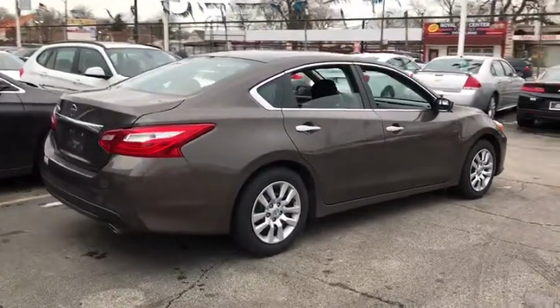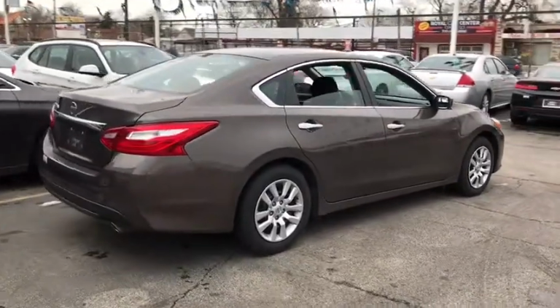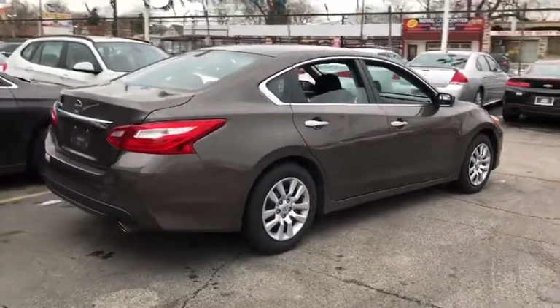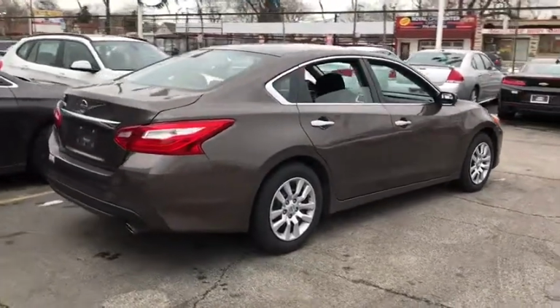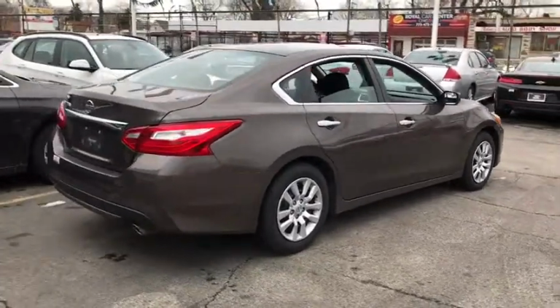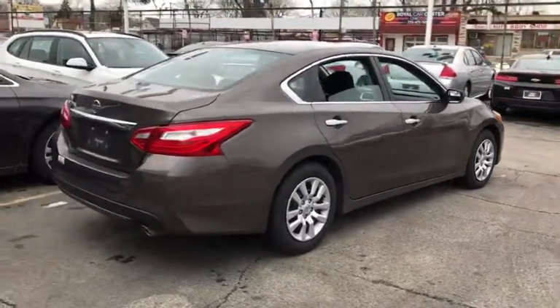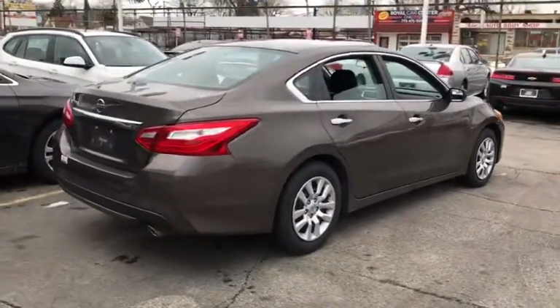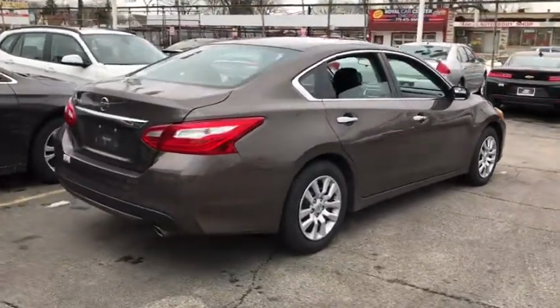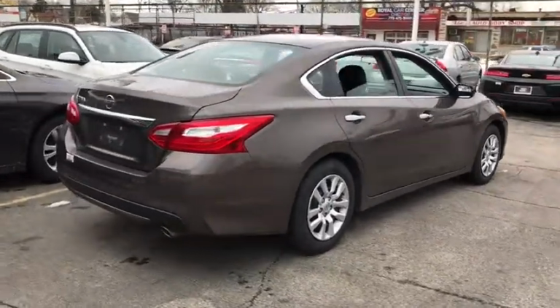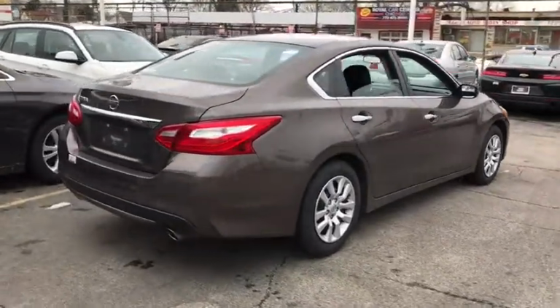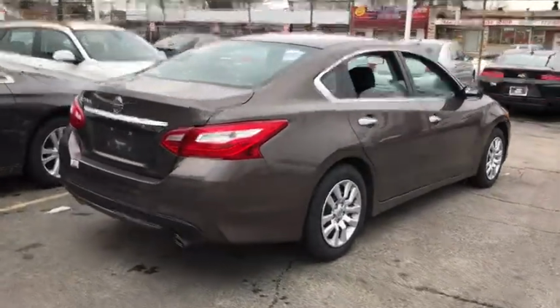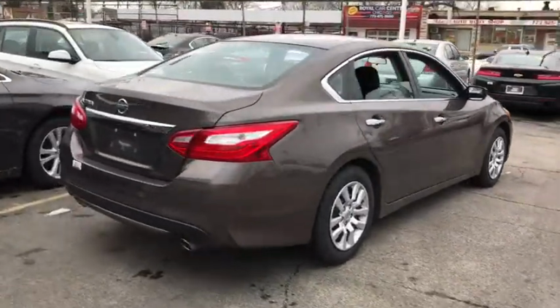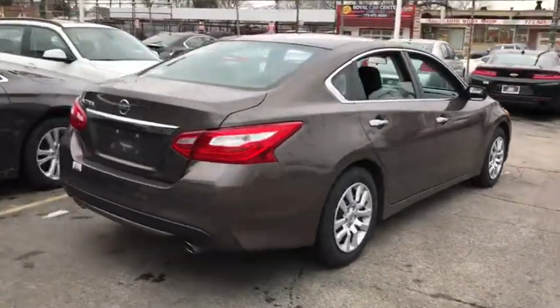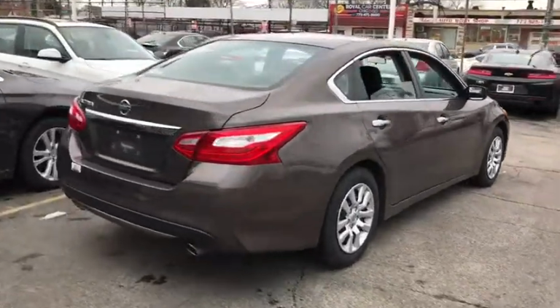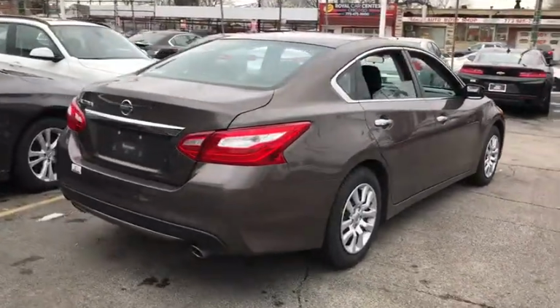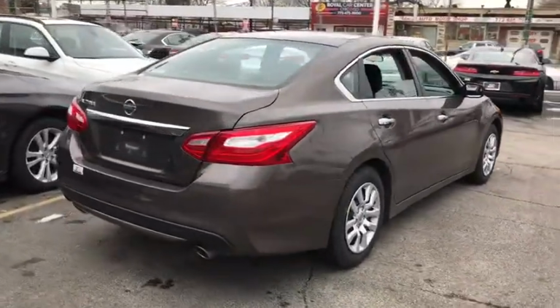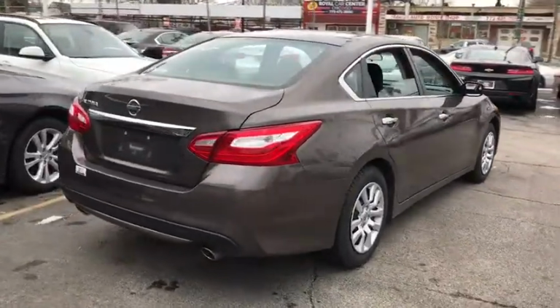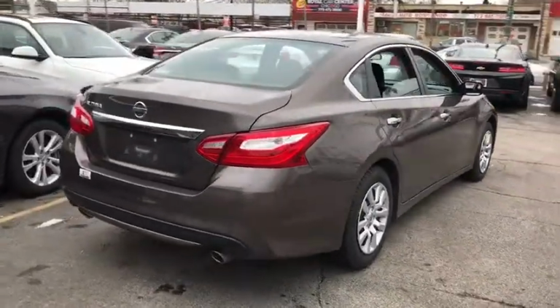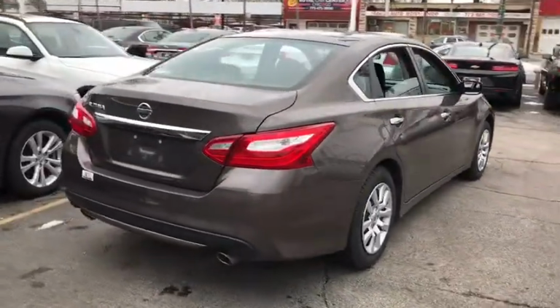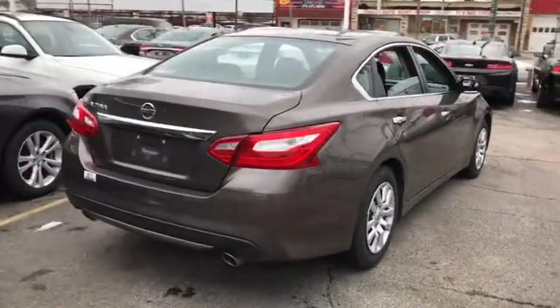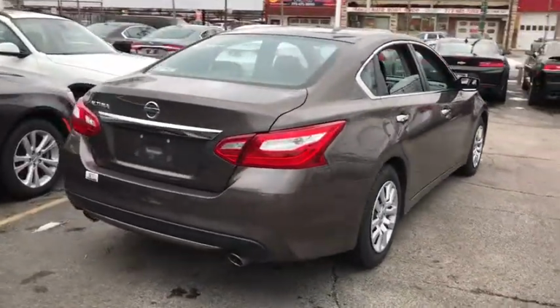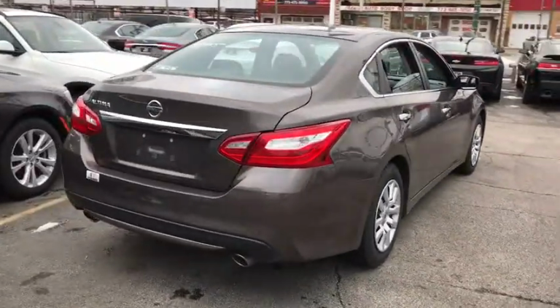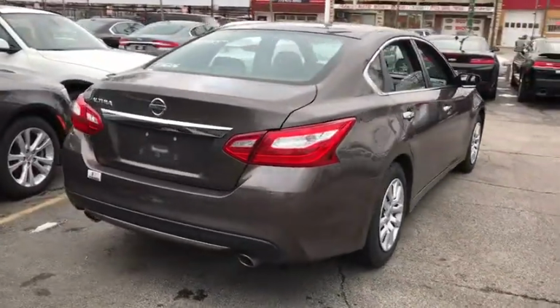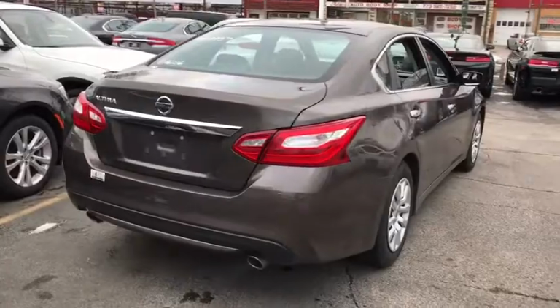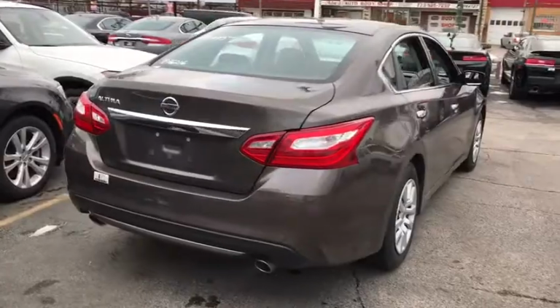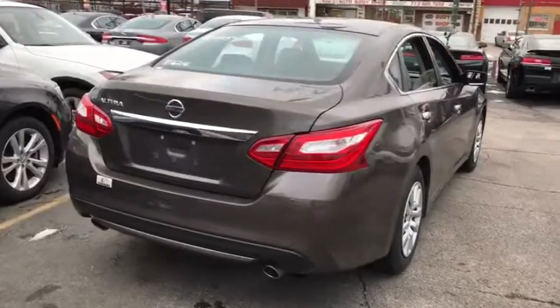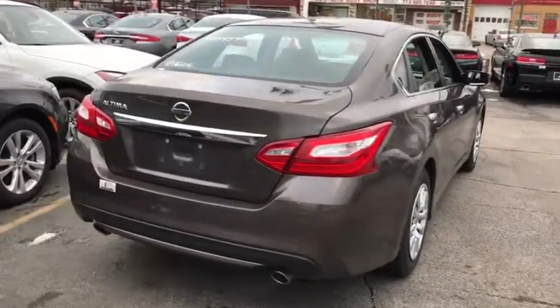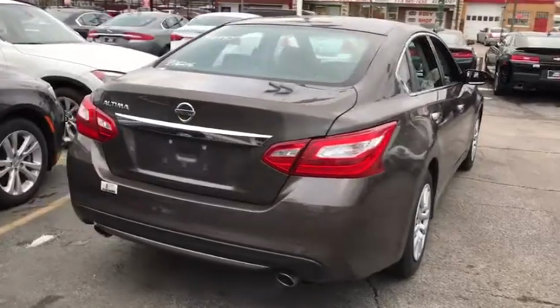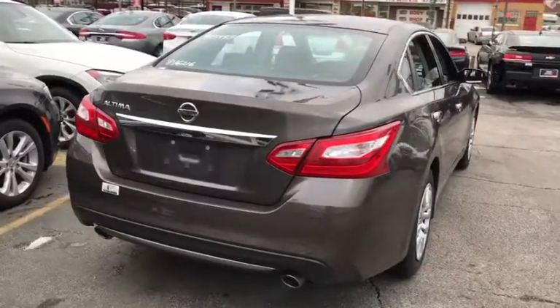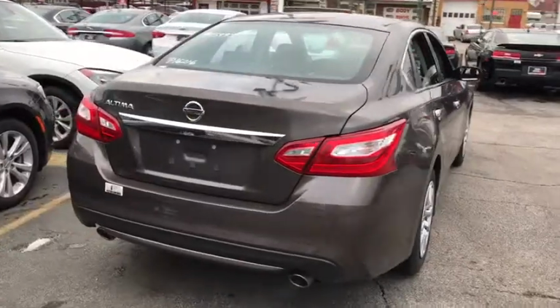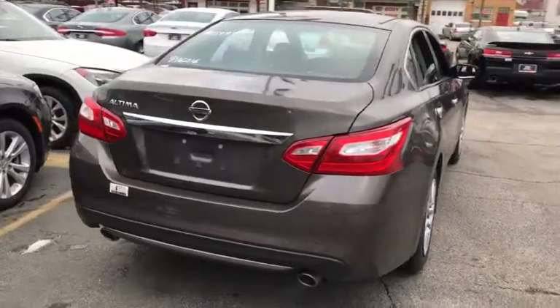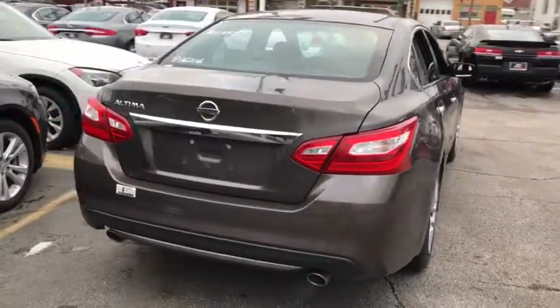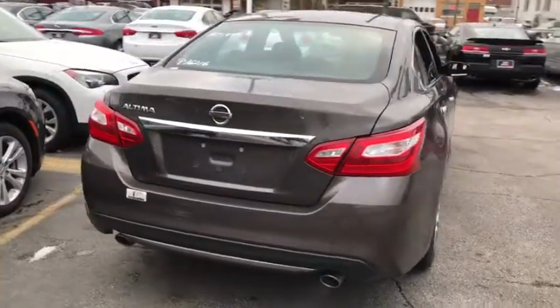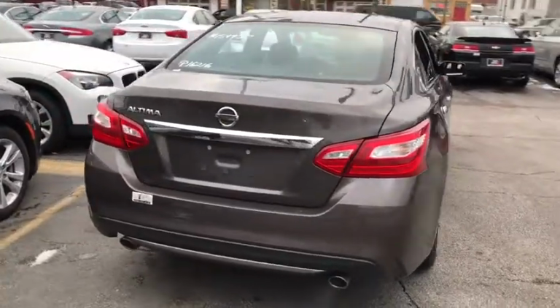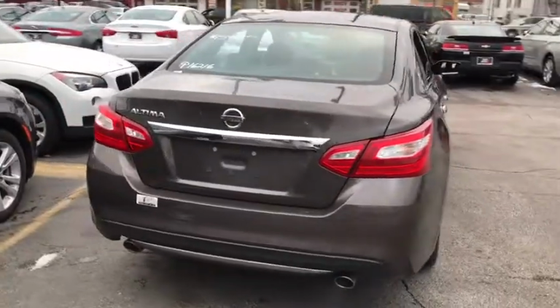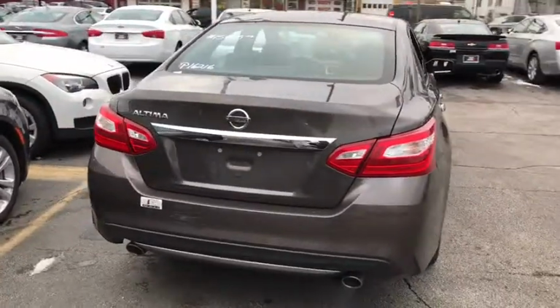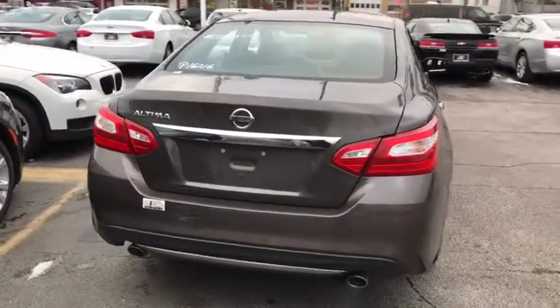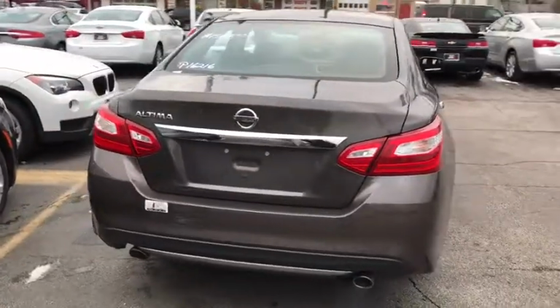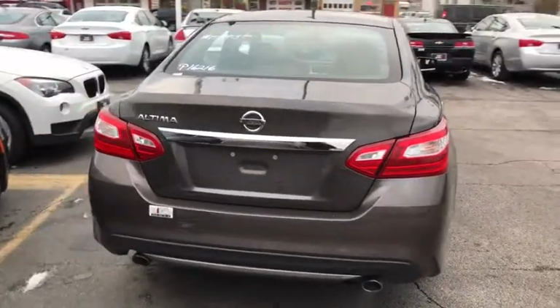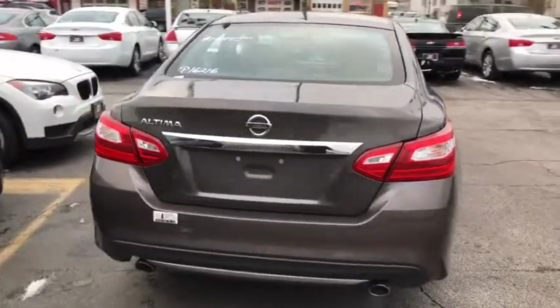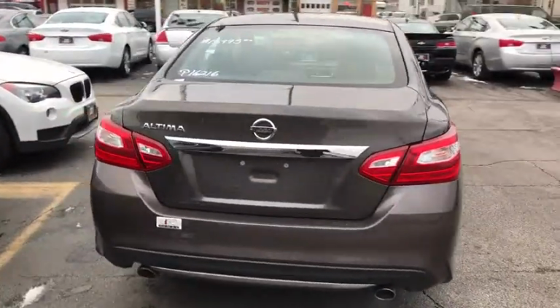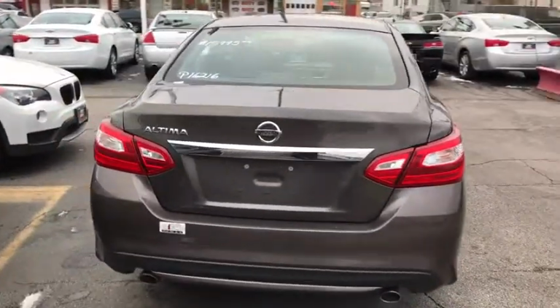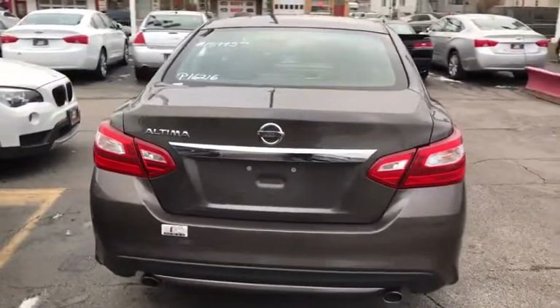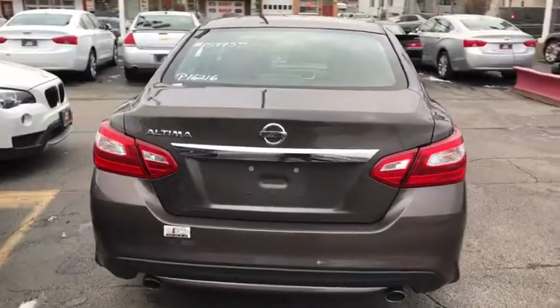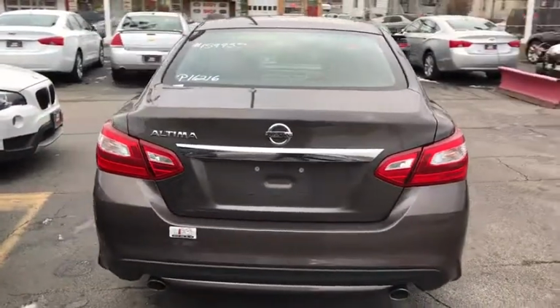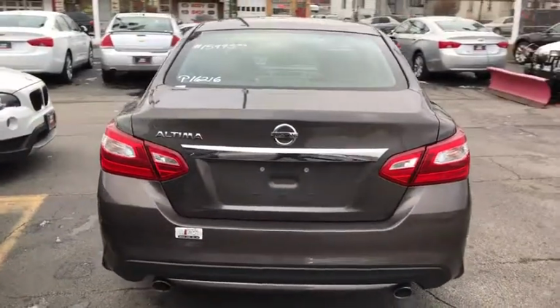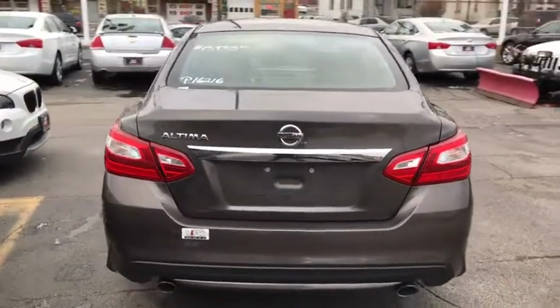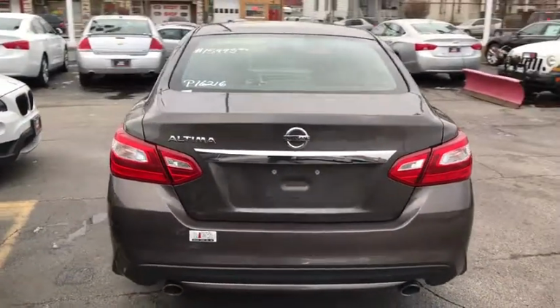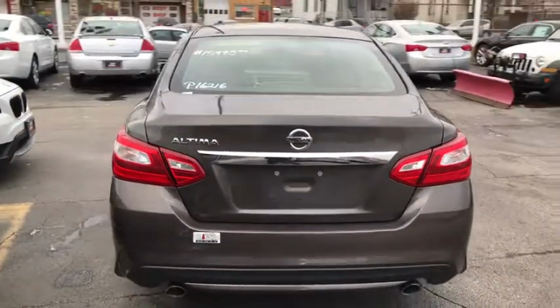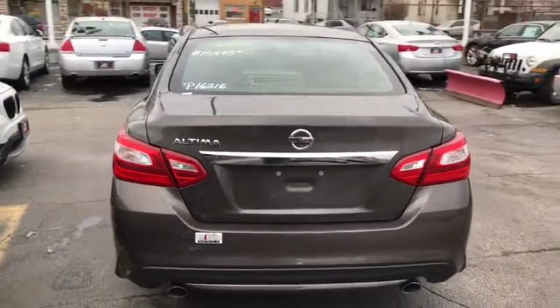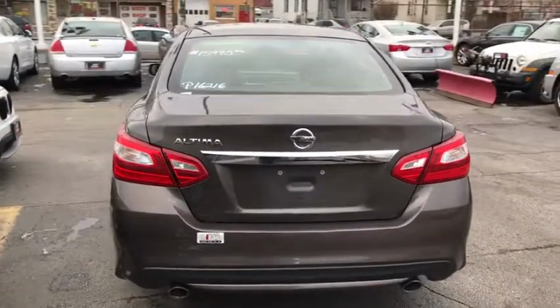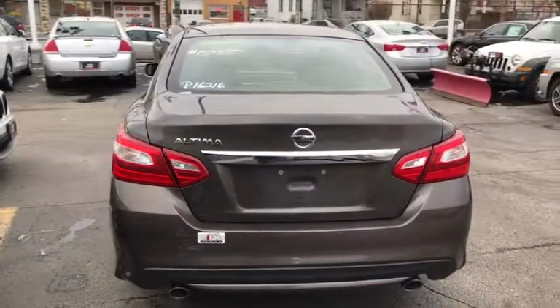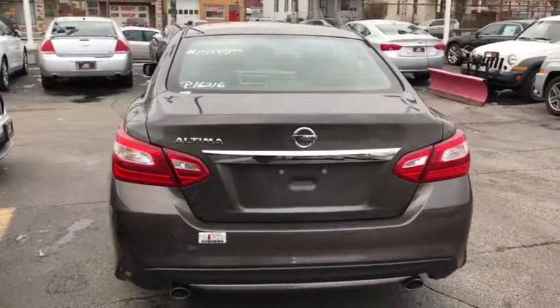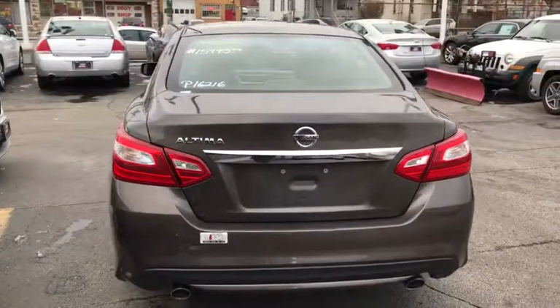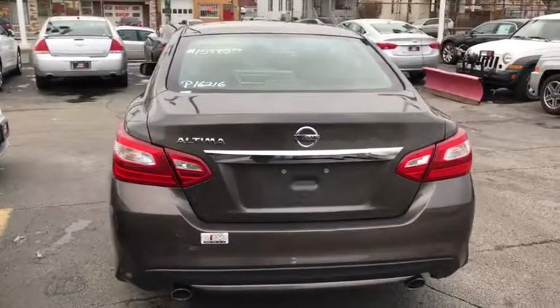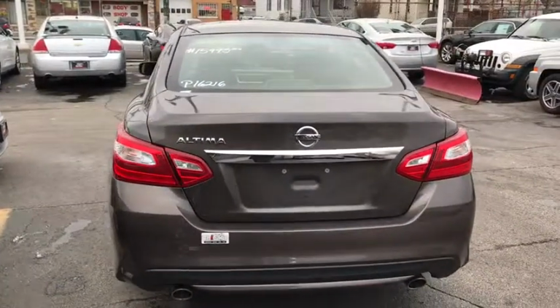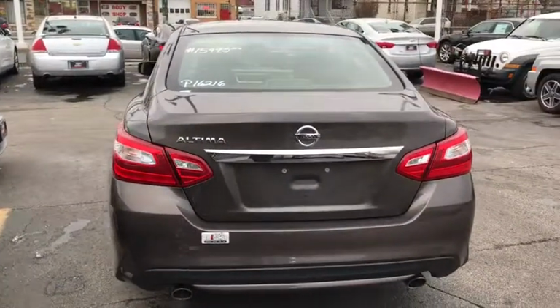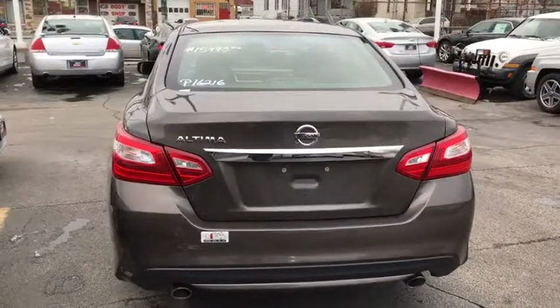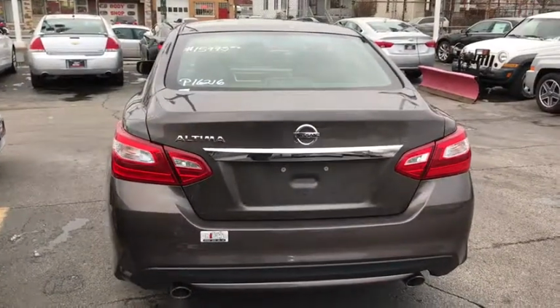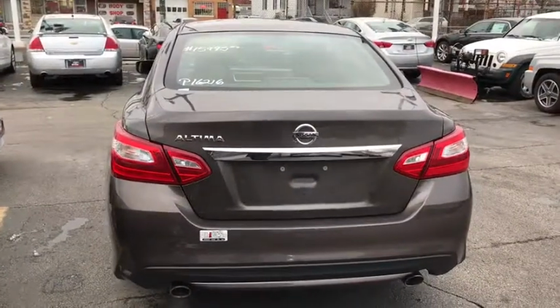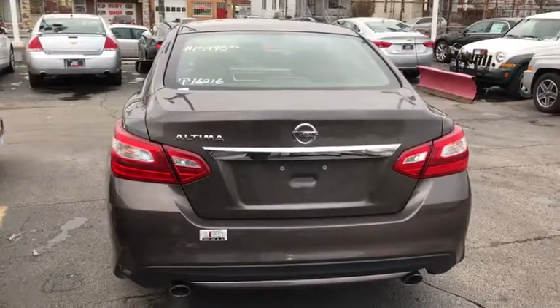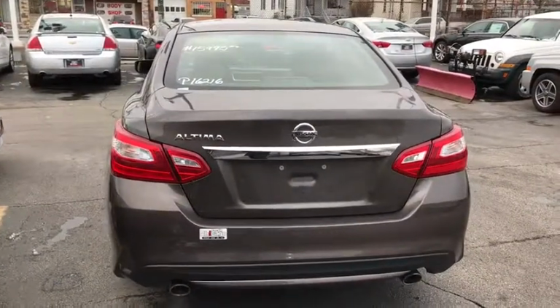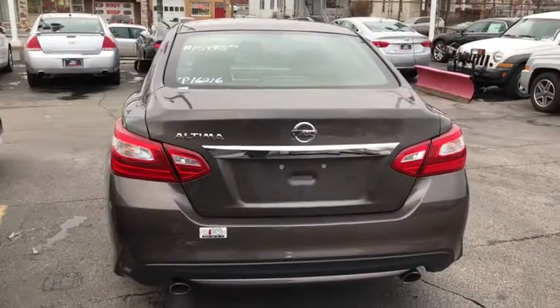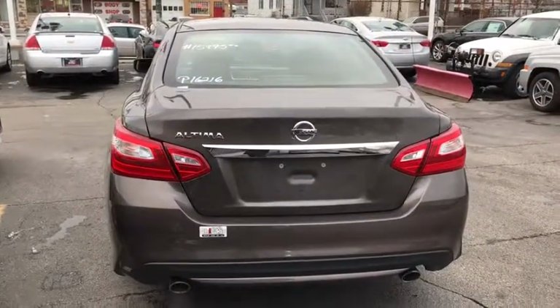Built to last. This vehicle has less than 60,000 miles. Here are some of this vehicle's great options.